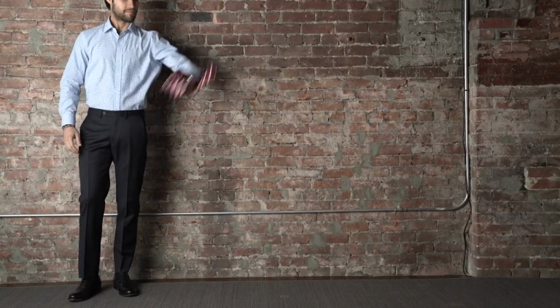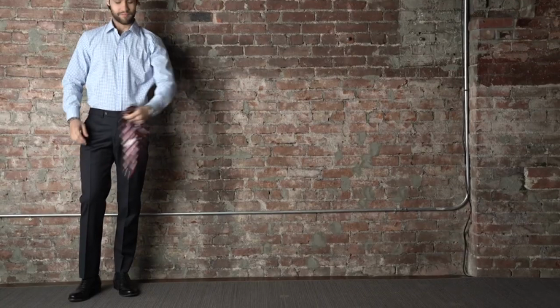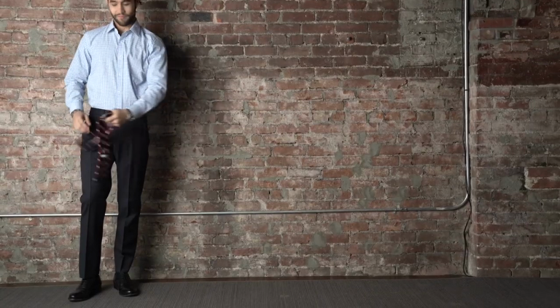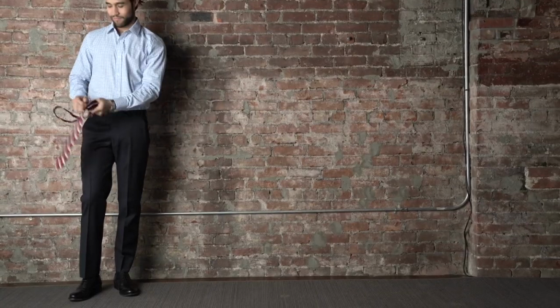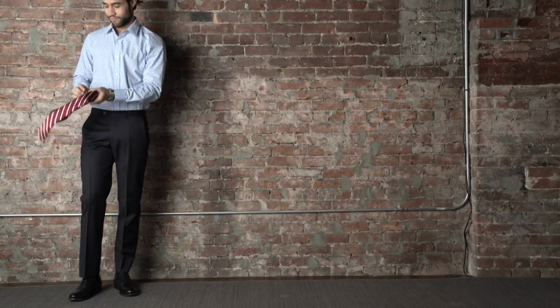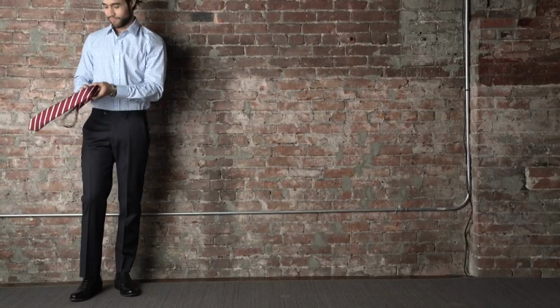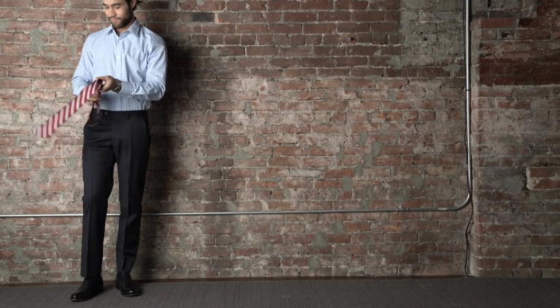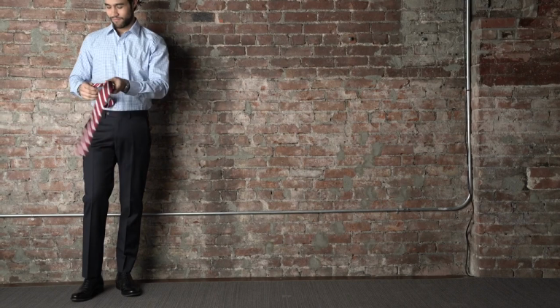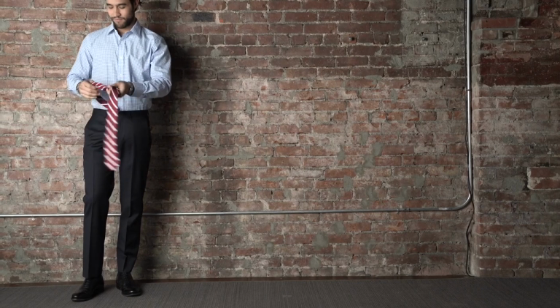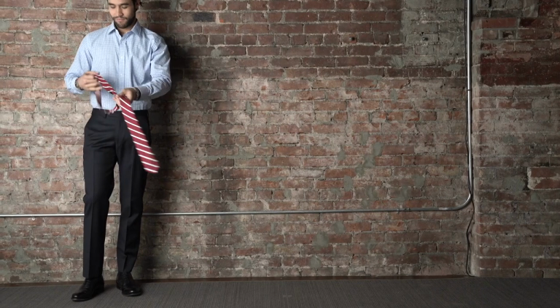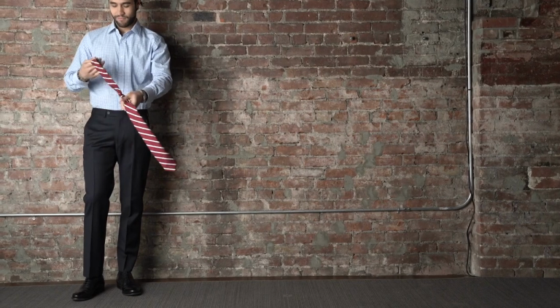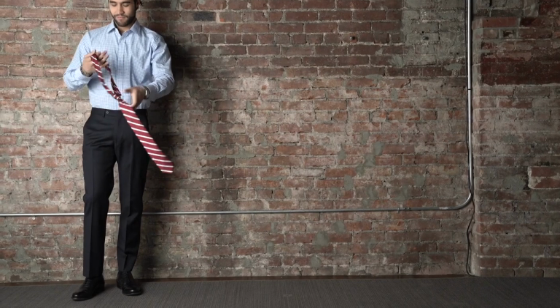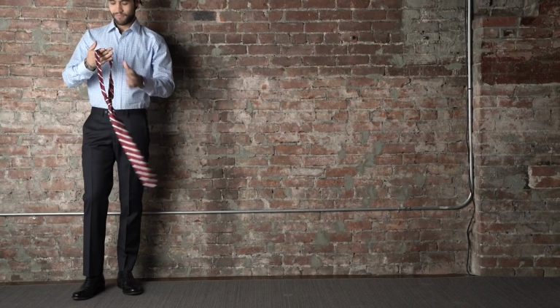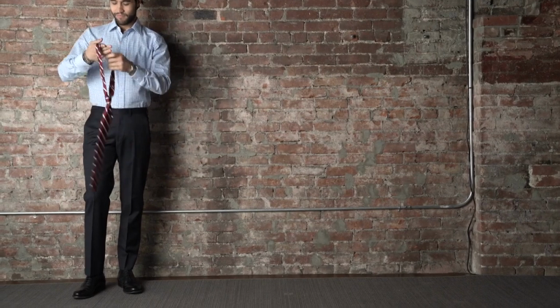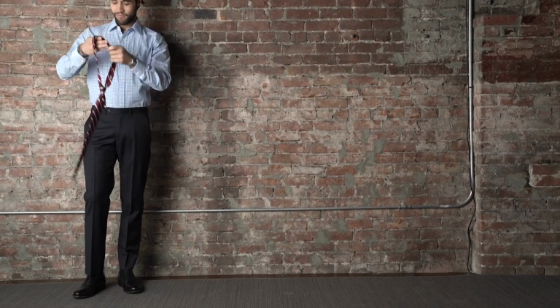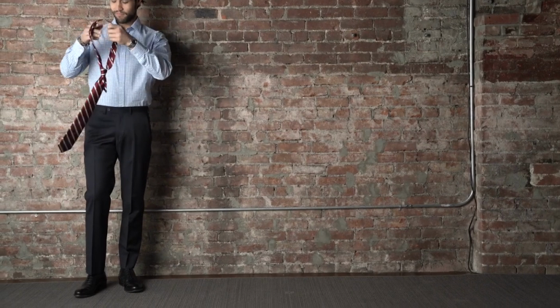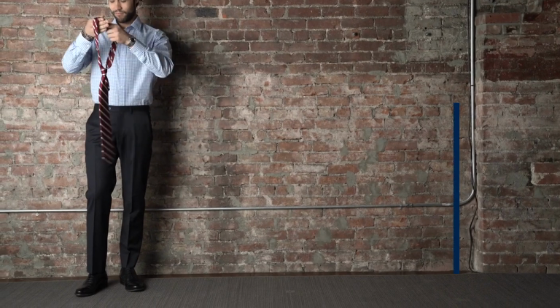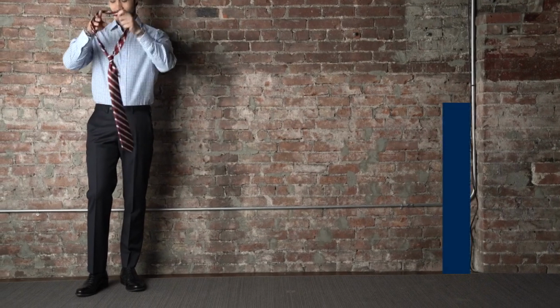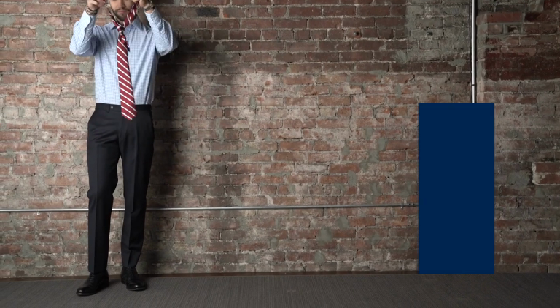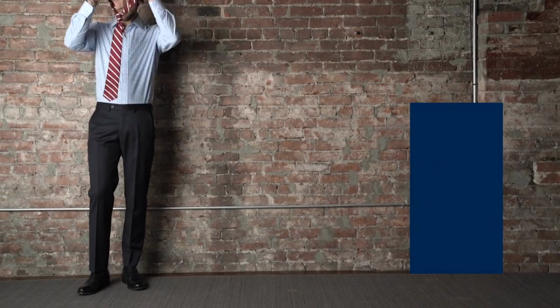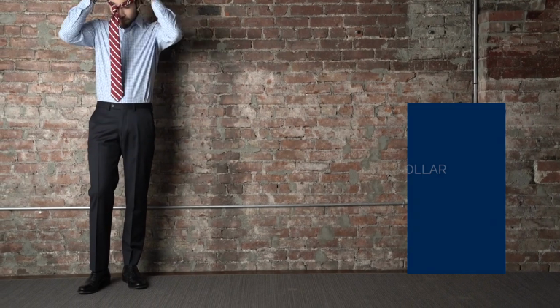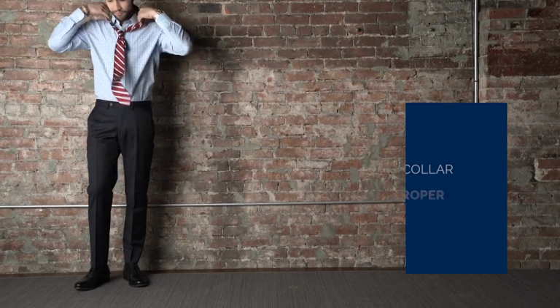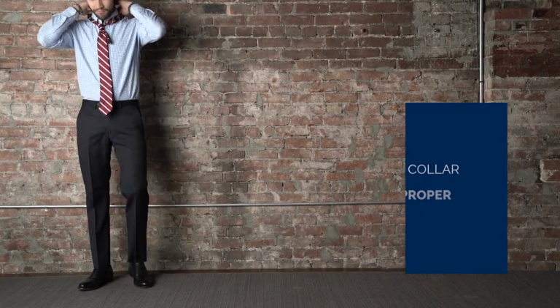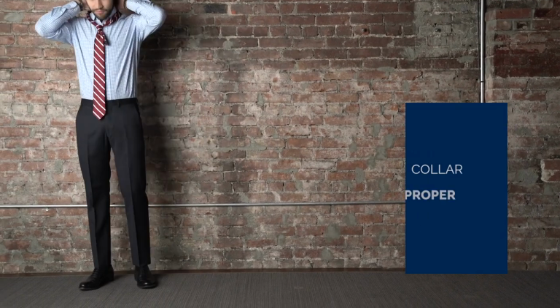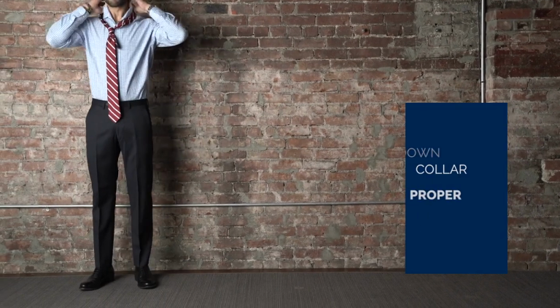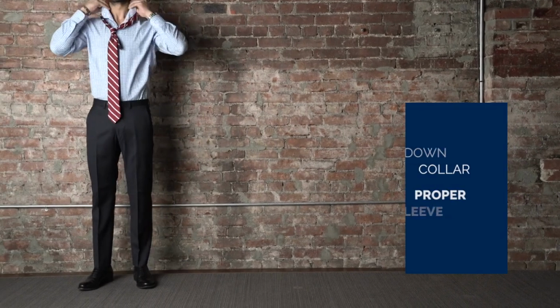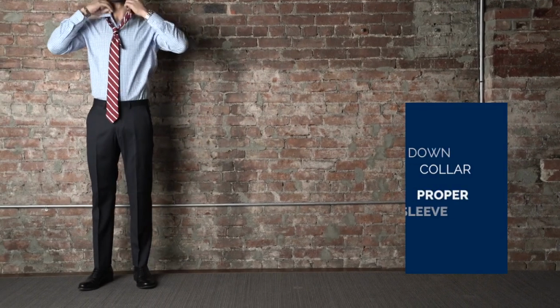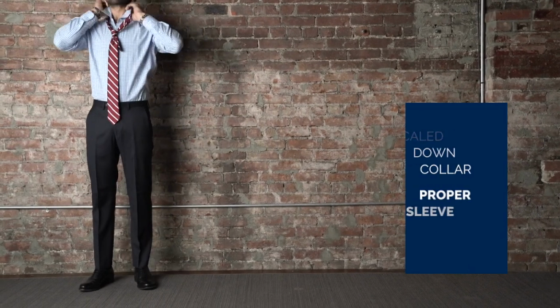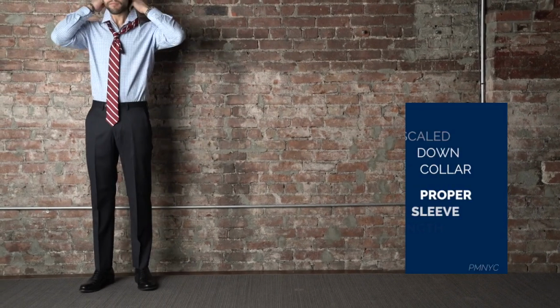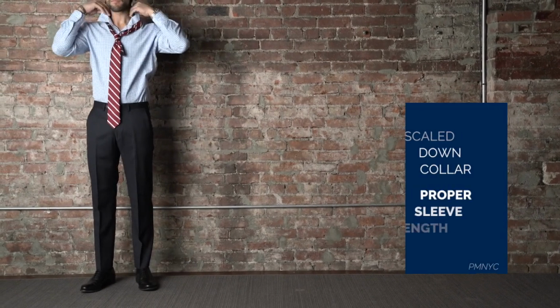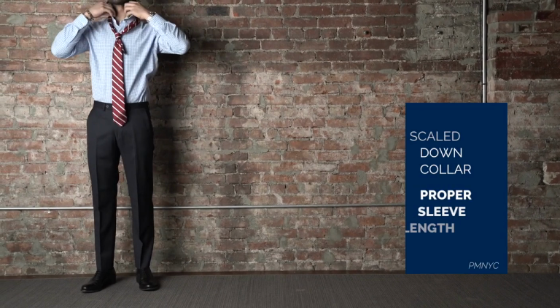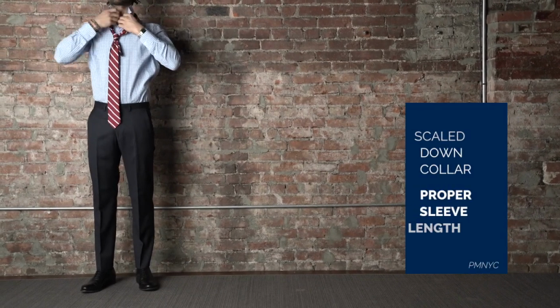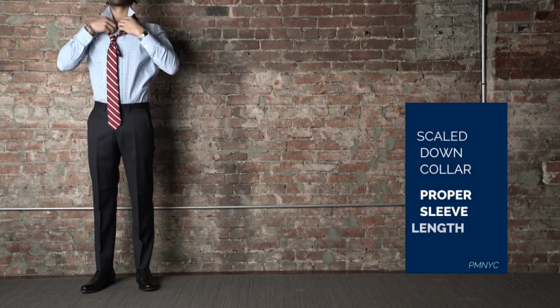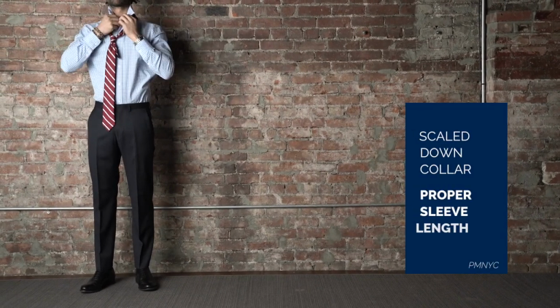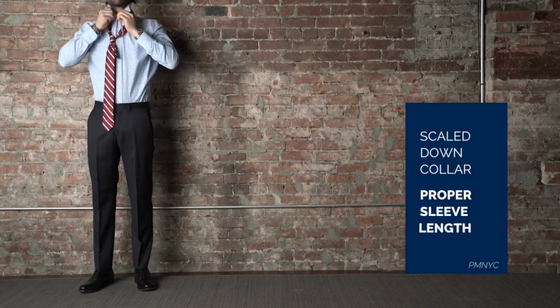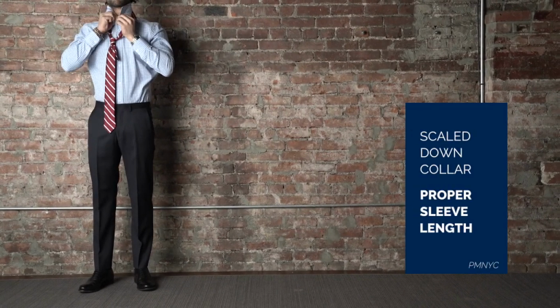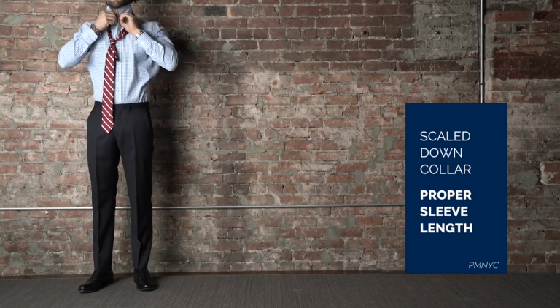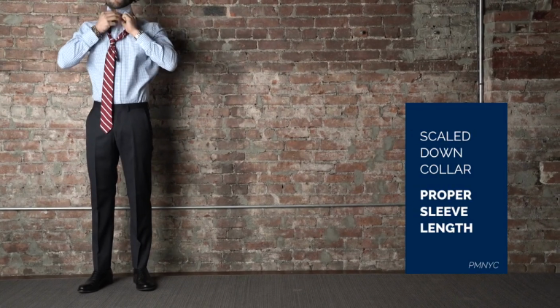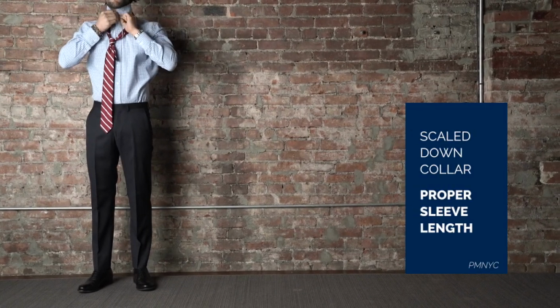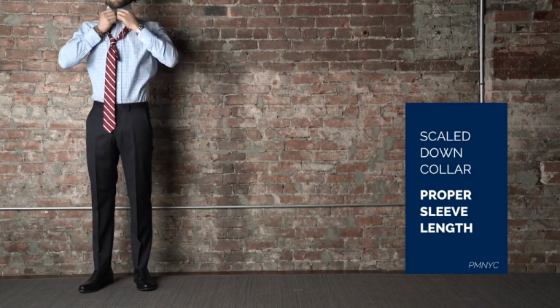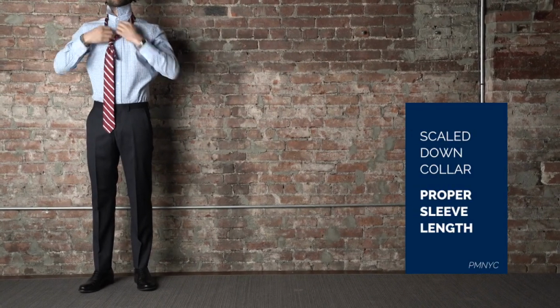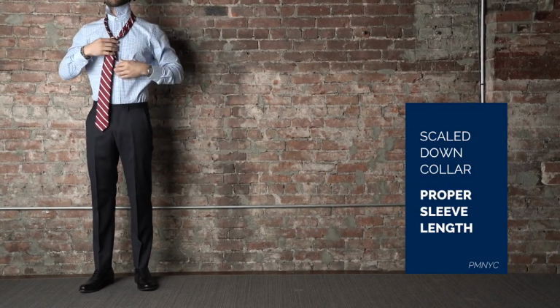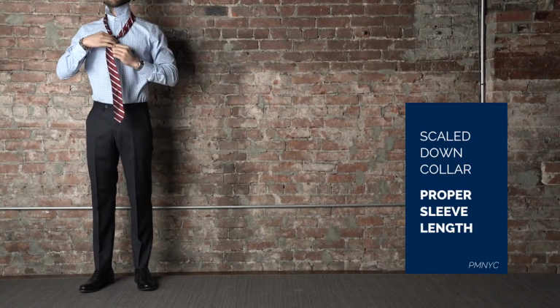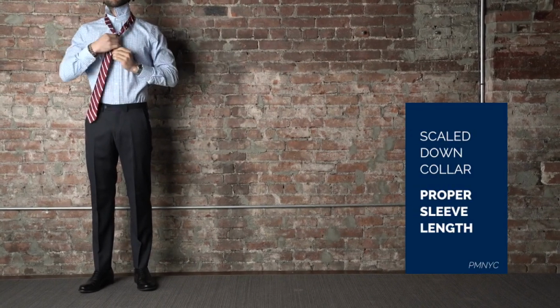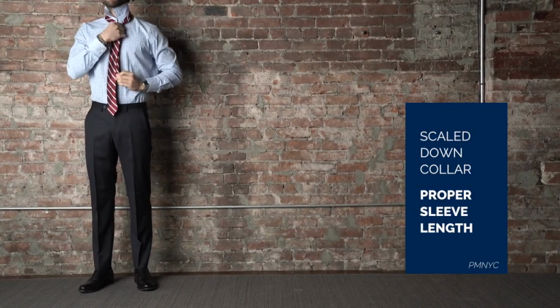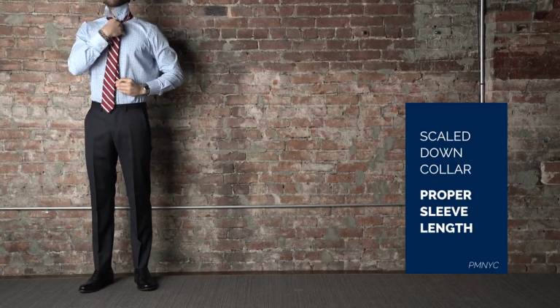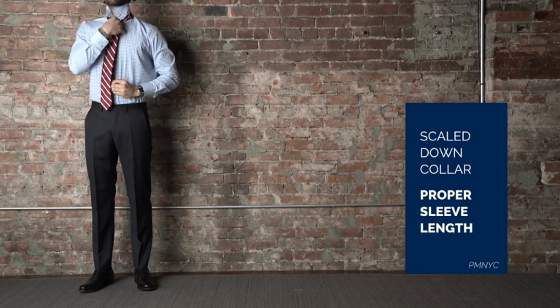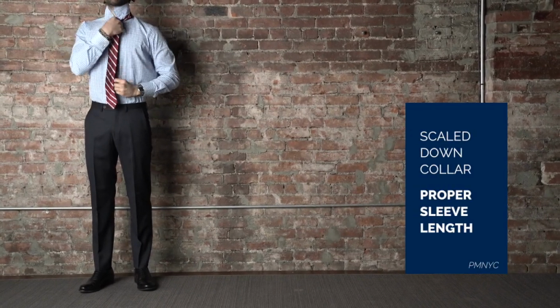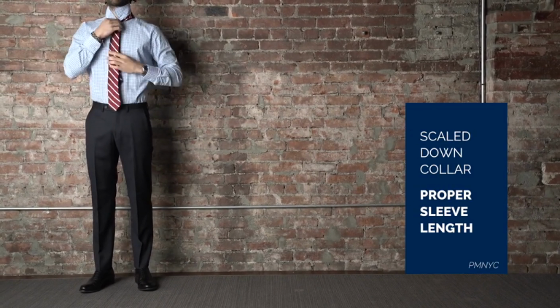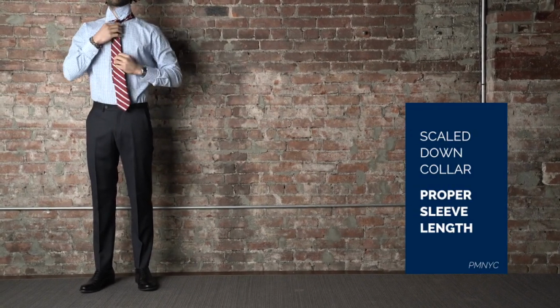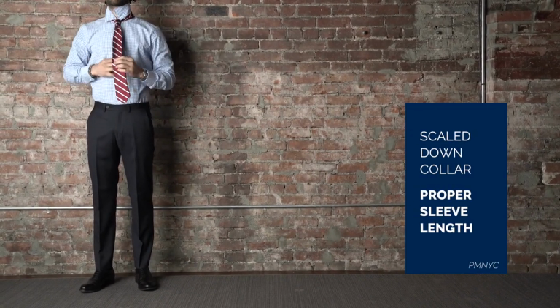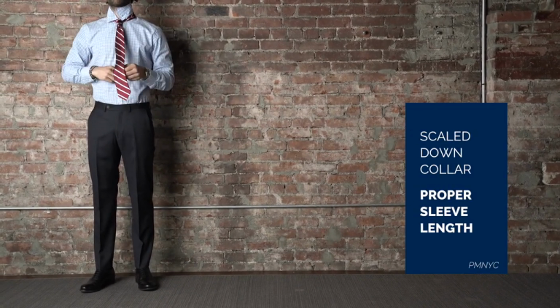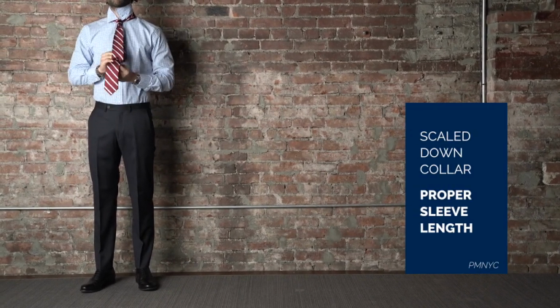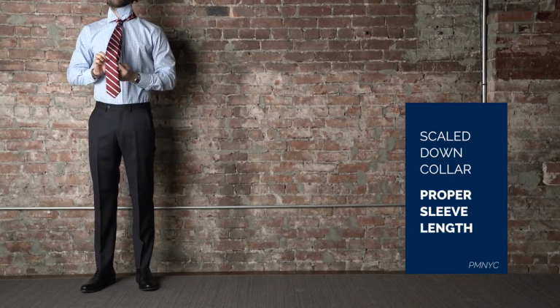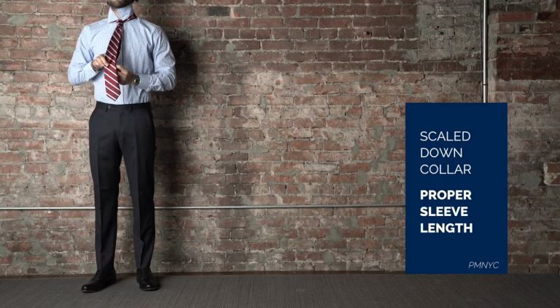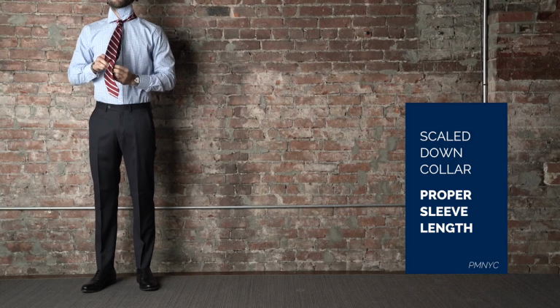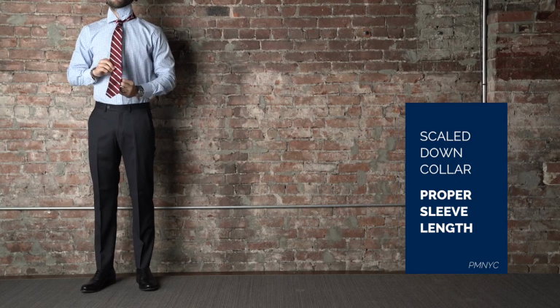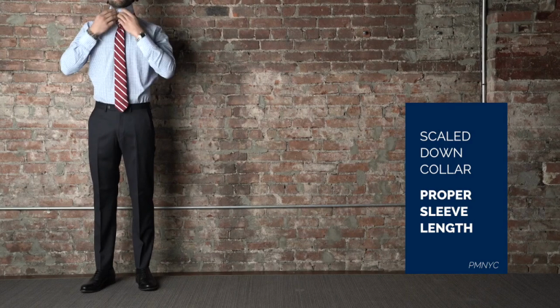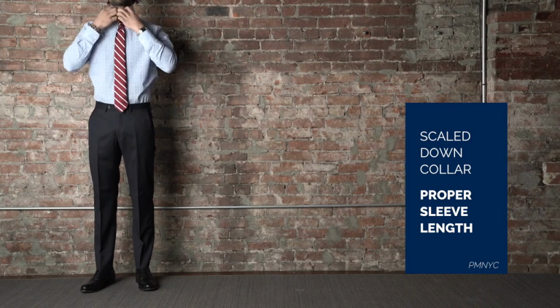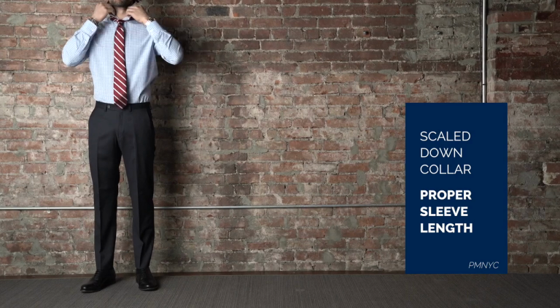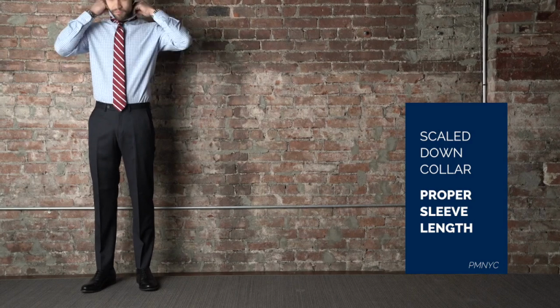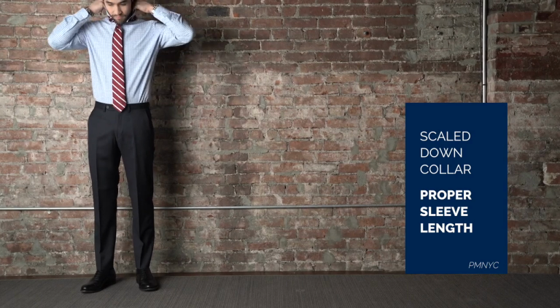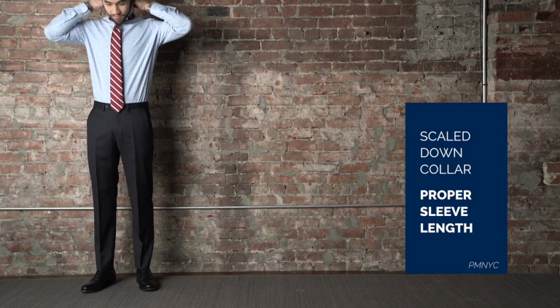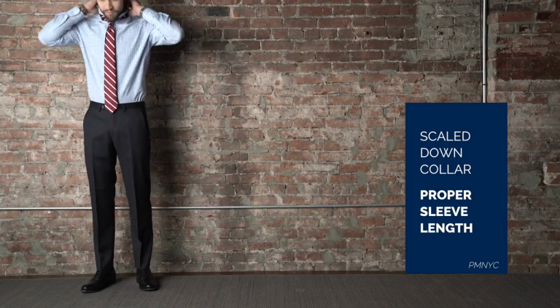This shirt features a scaled-down collar, slimmer arms, a tapered body, and the proper sleeve length.